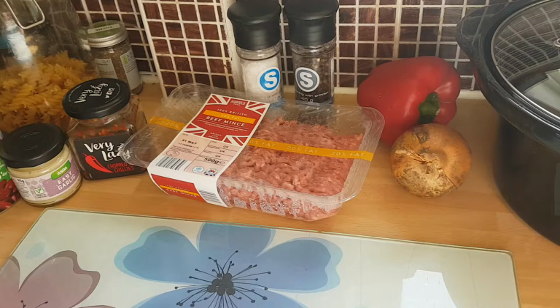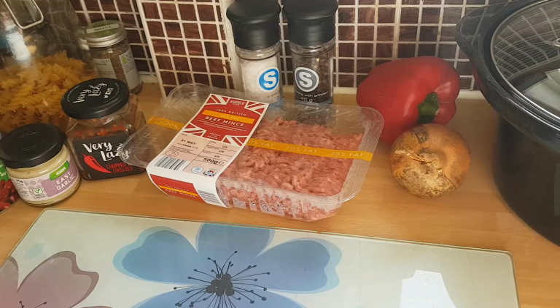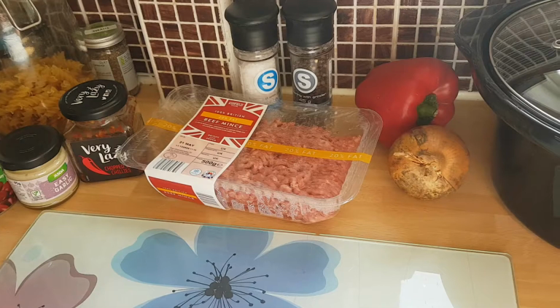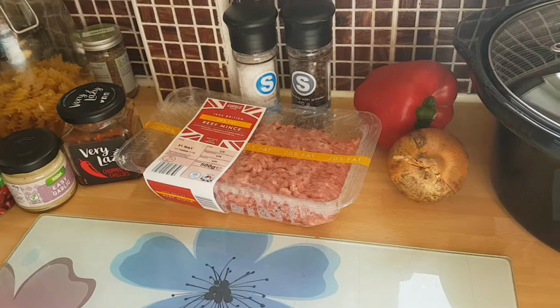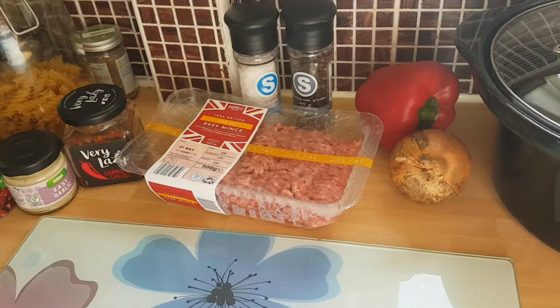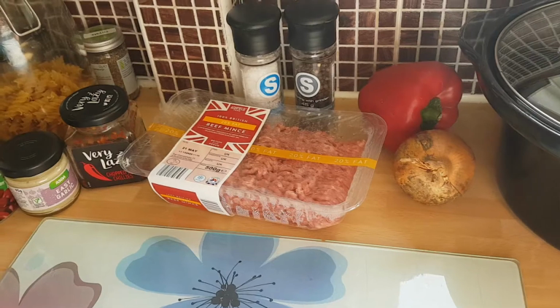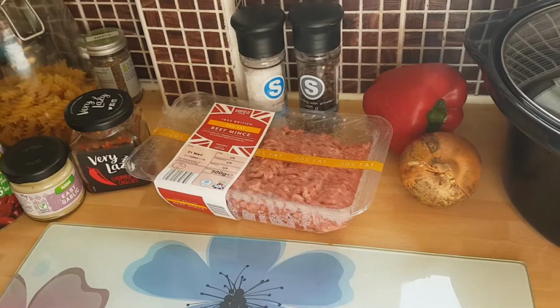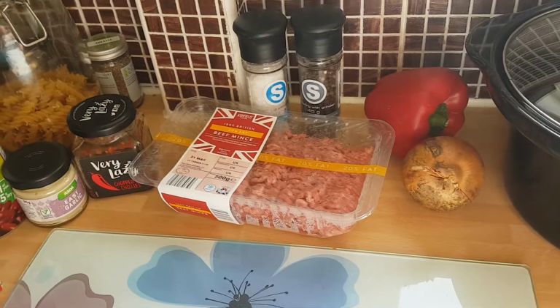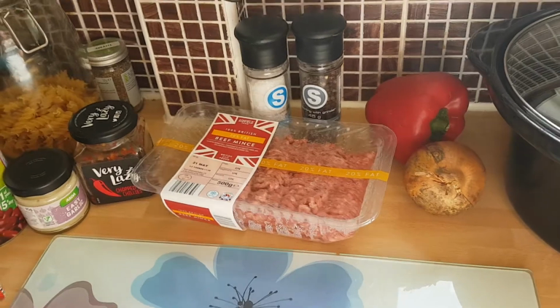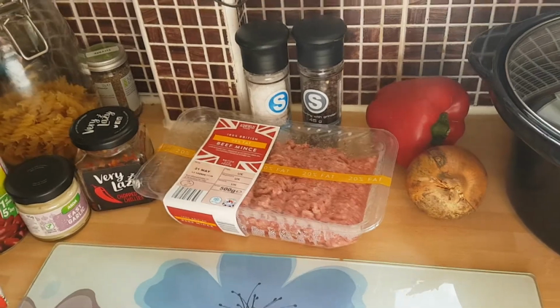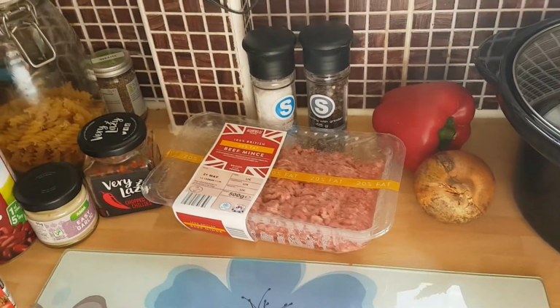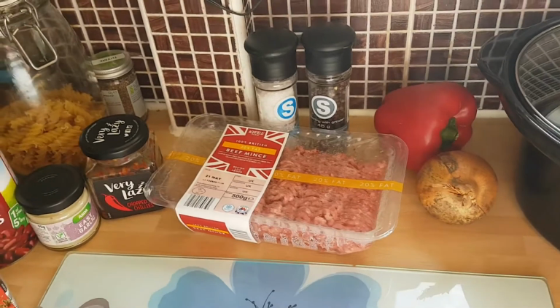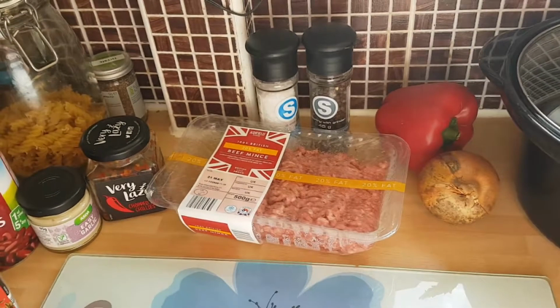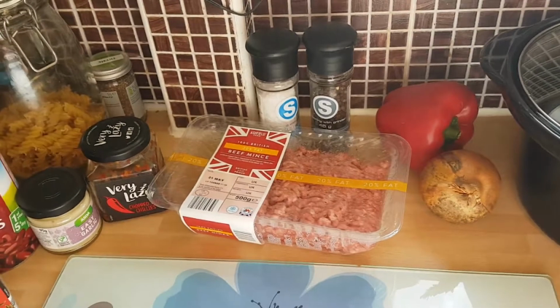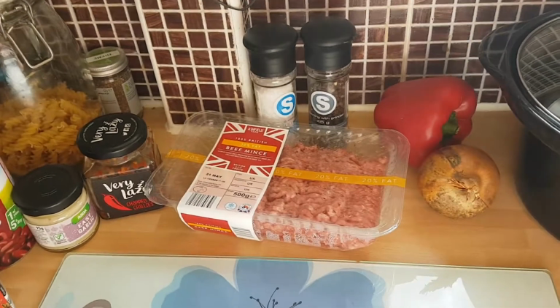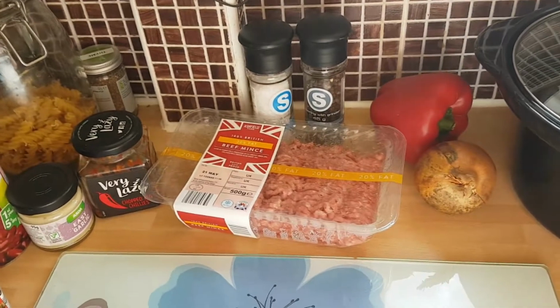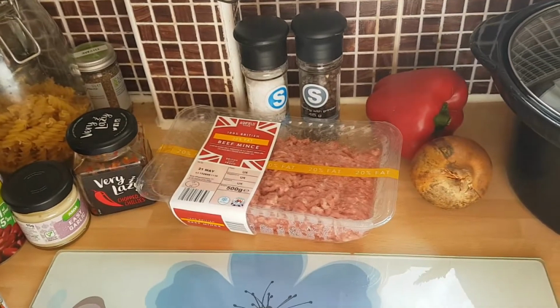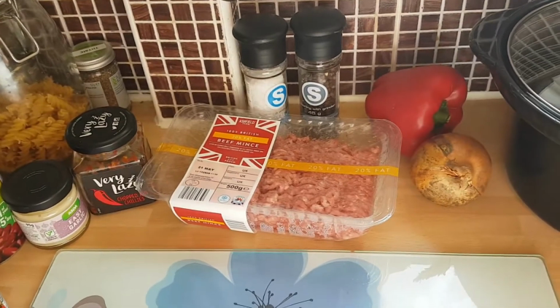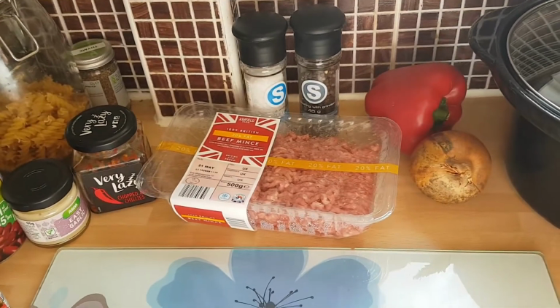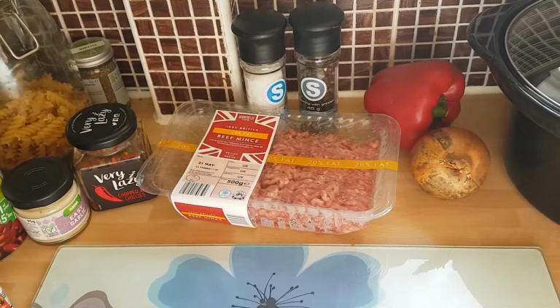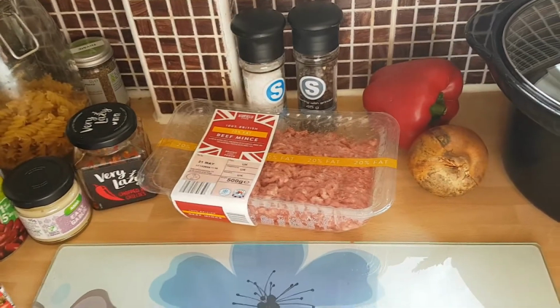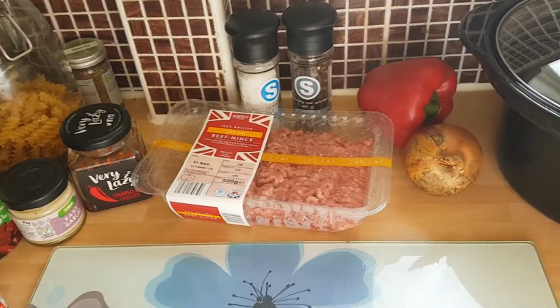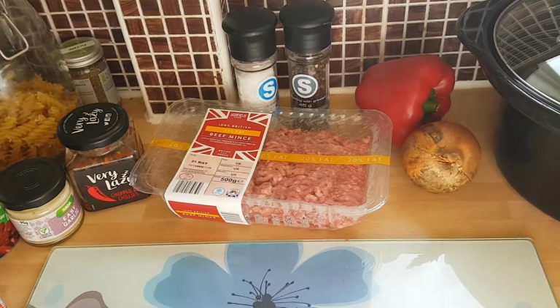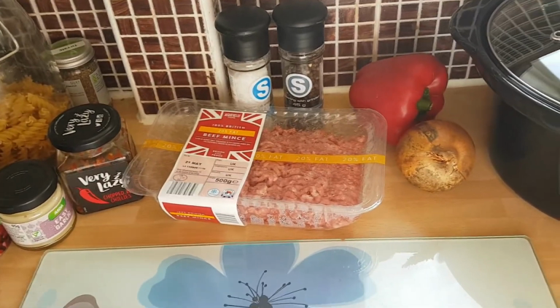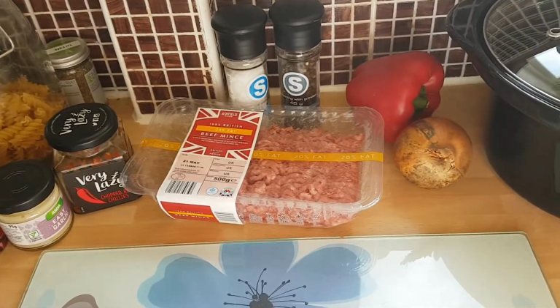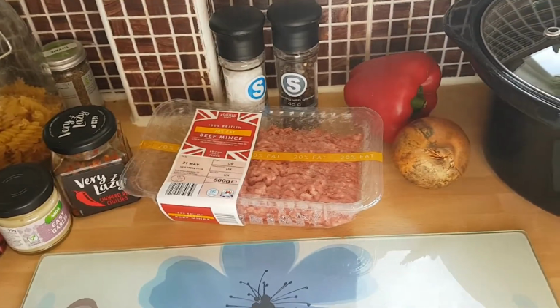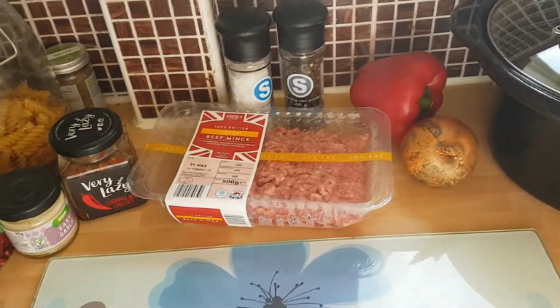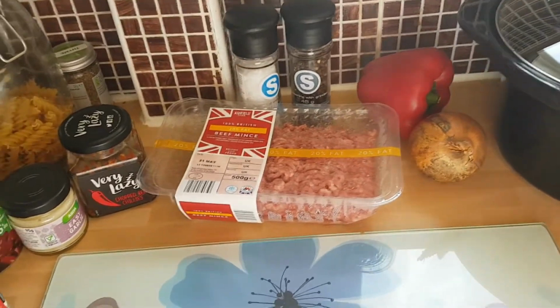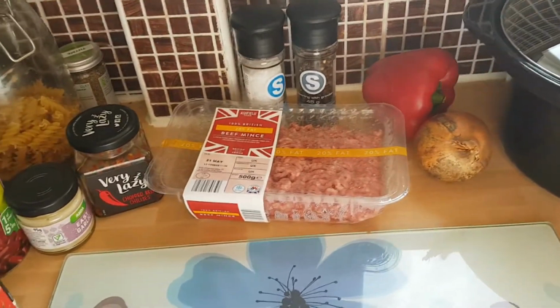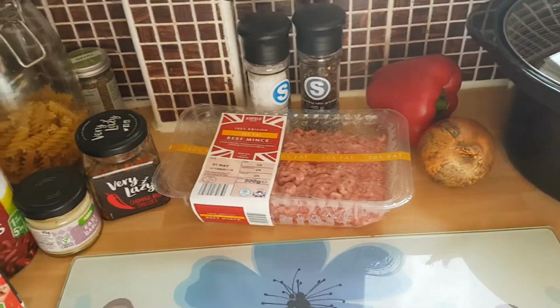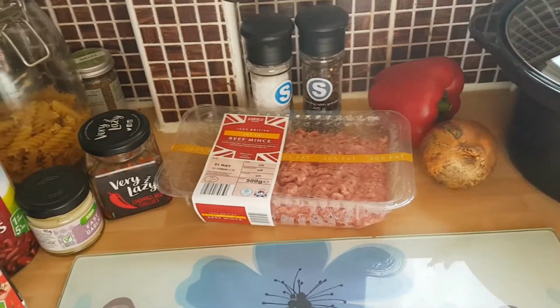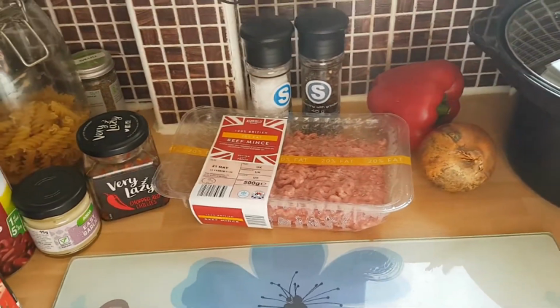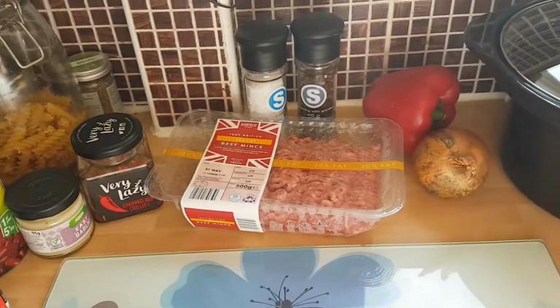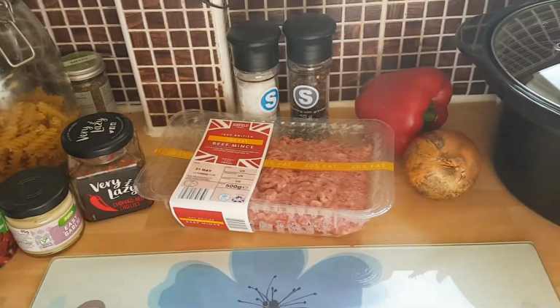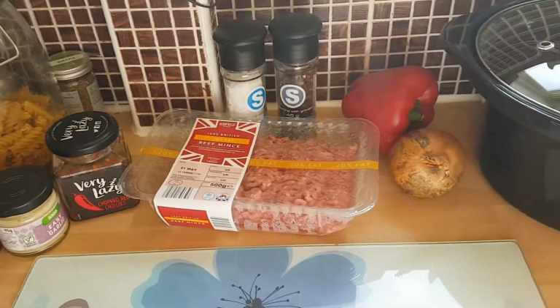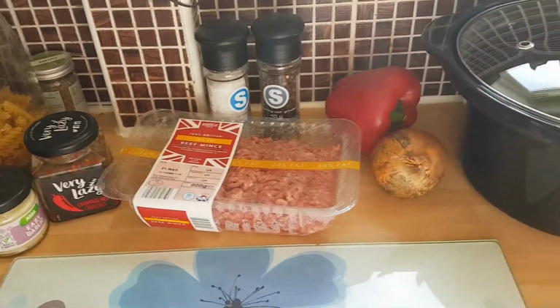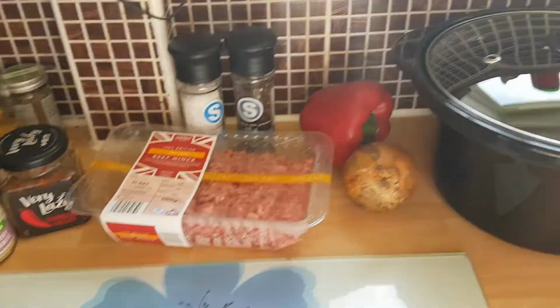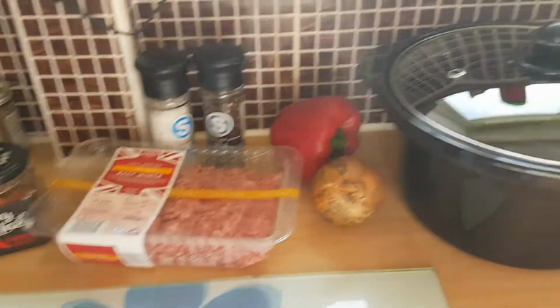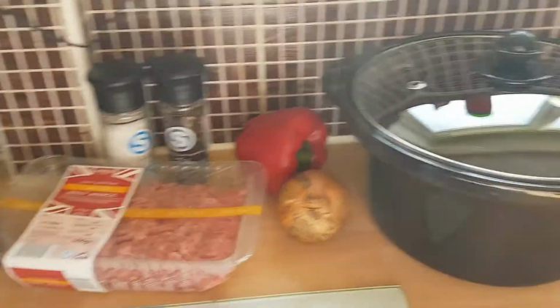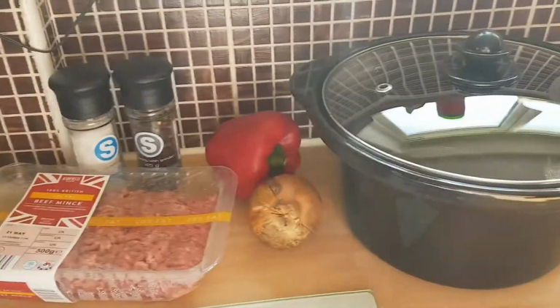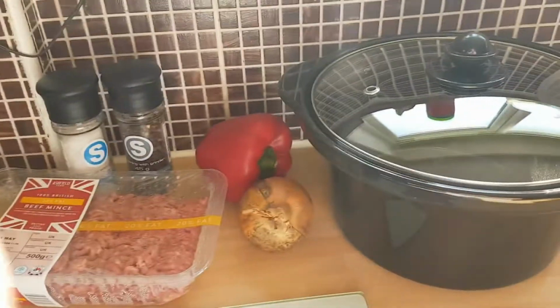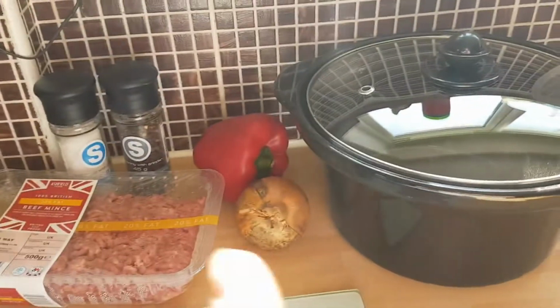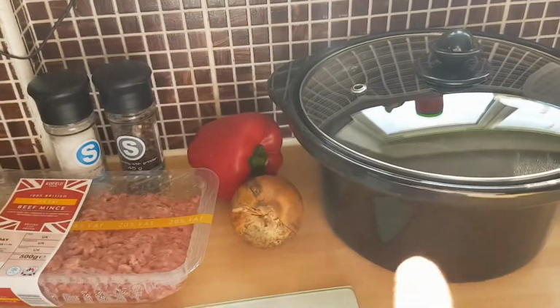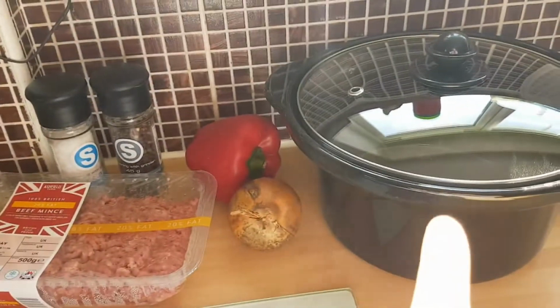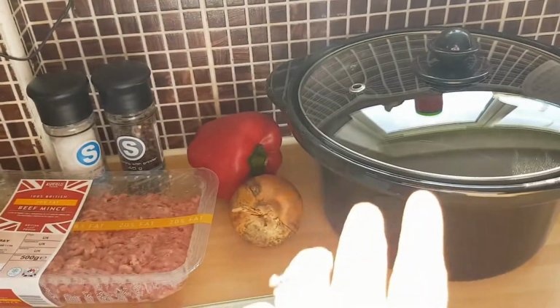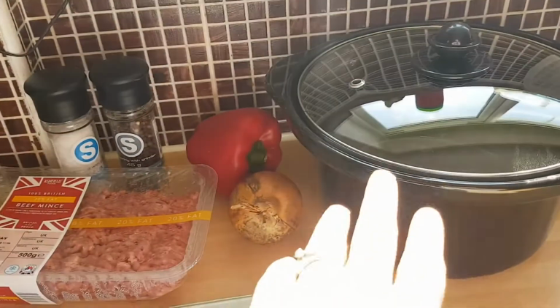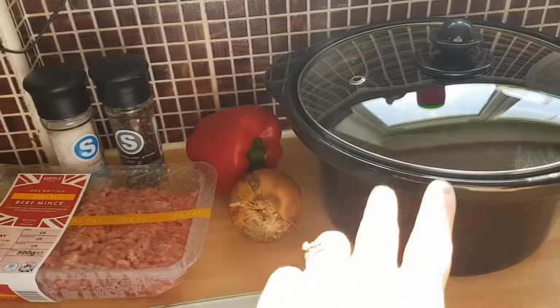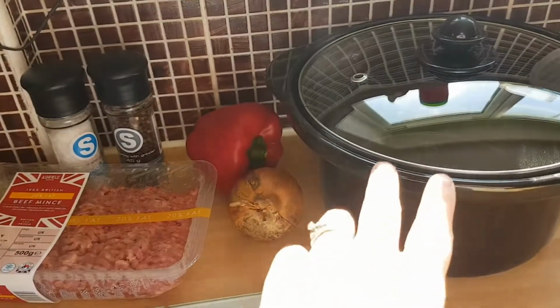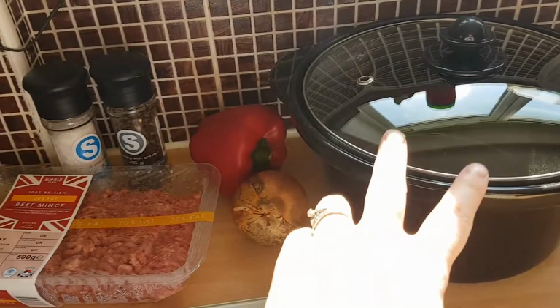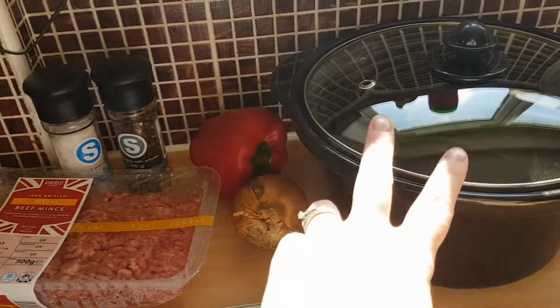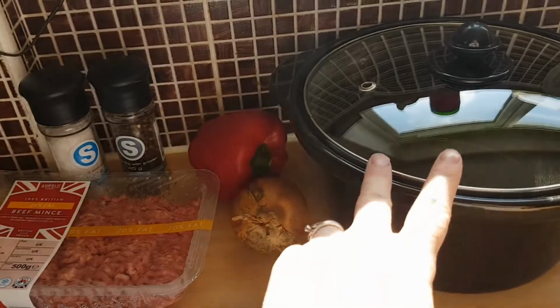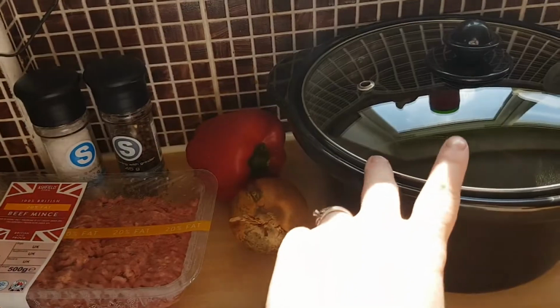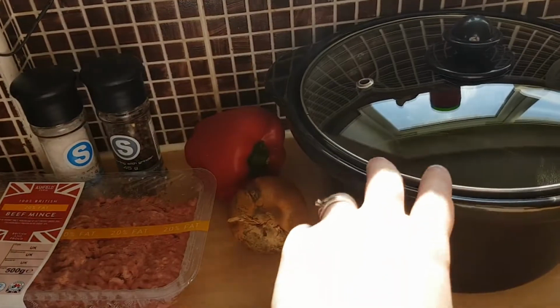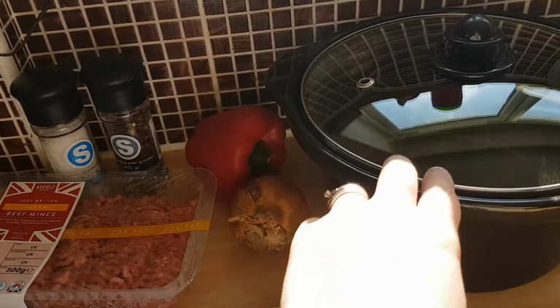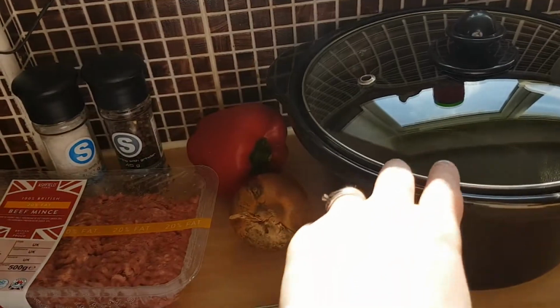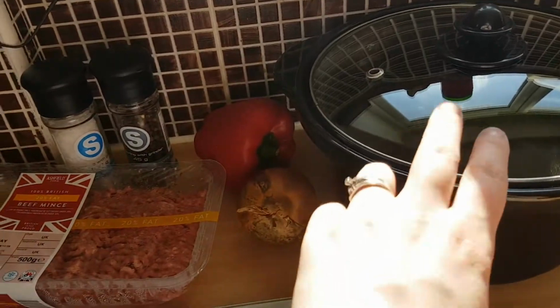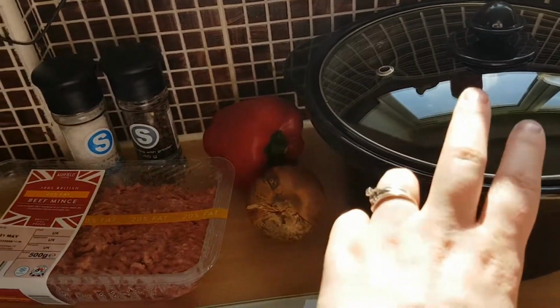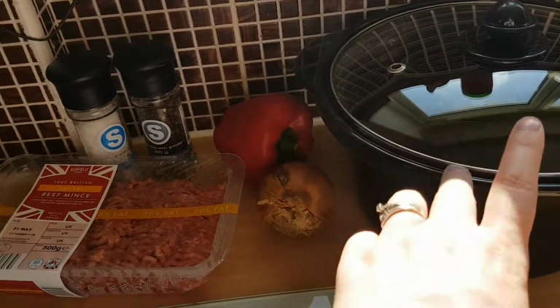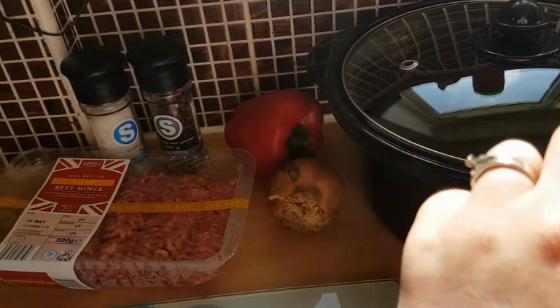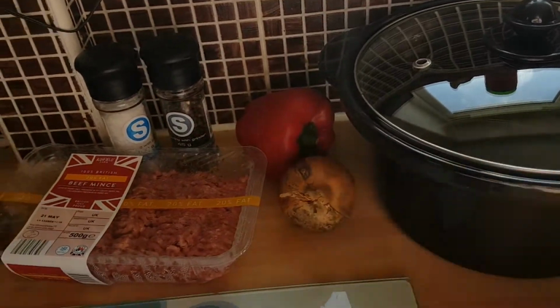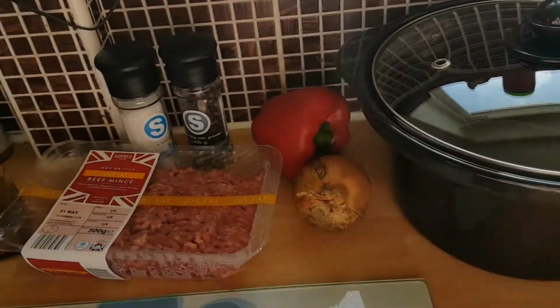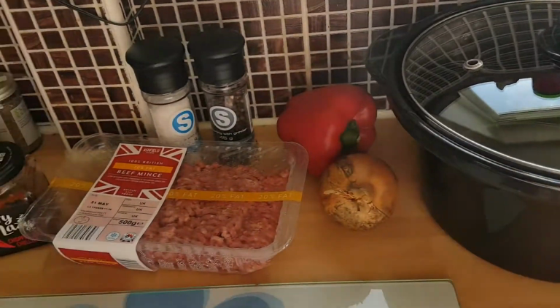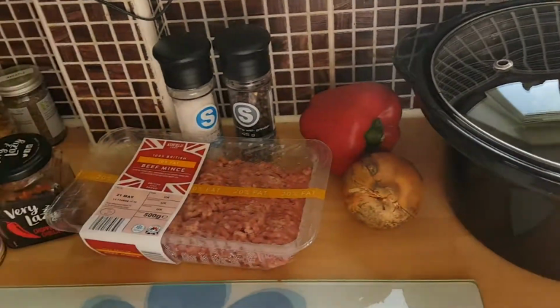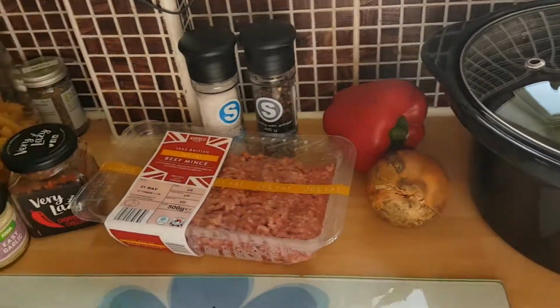So today's recipe is my homemade chilli con carne, which I make using my slow cooker.